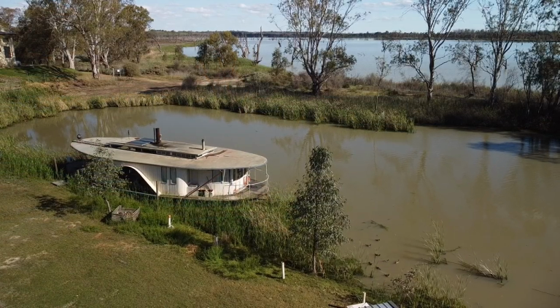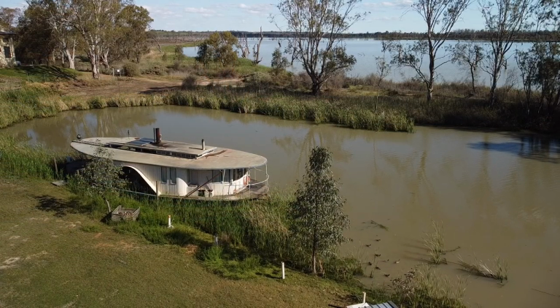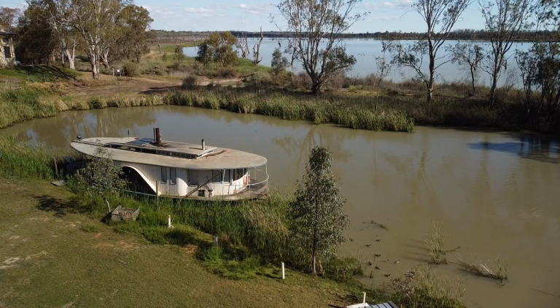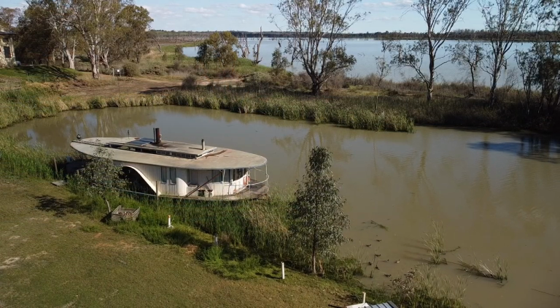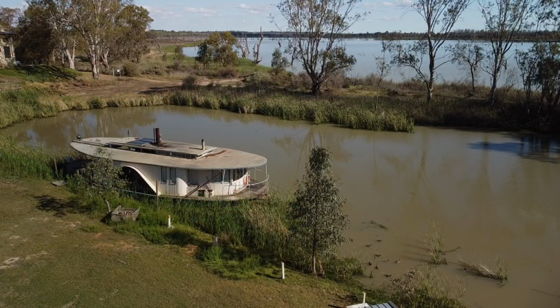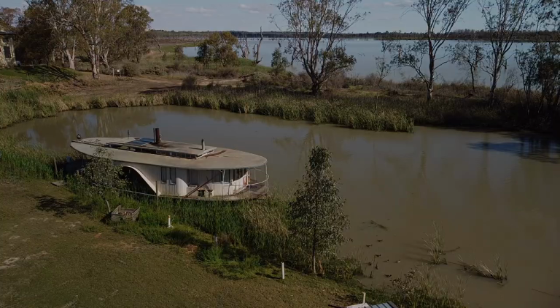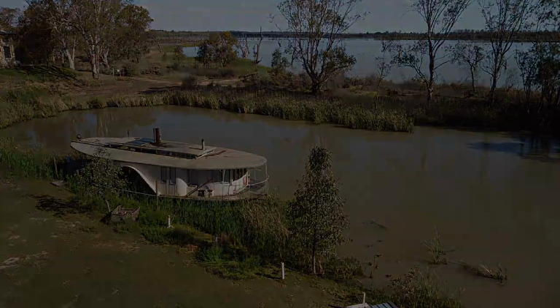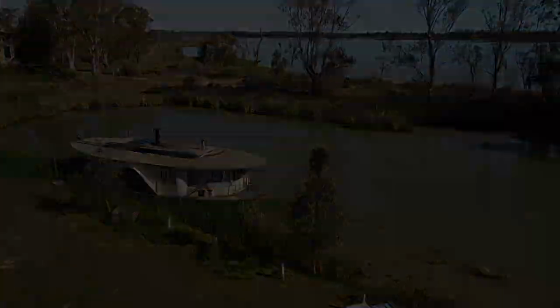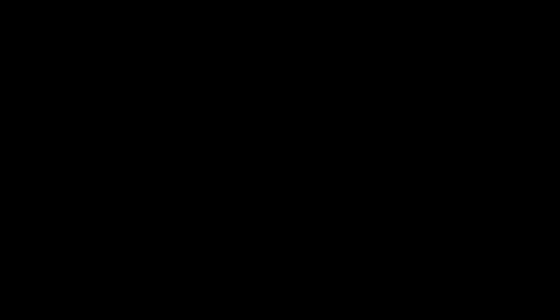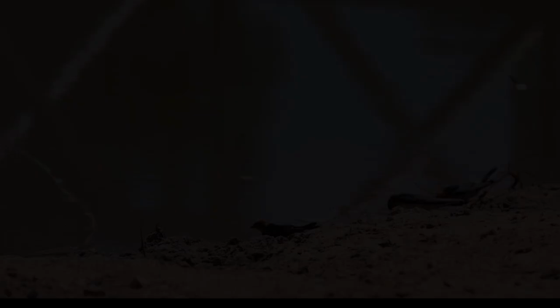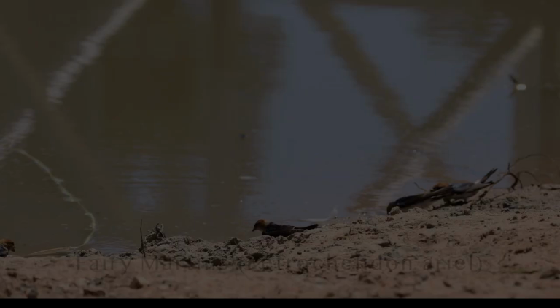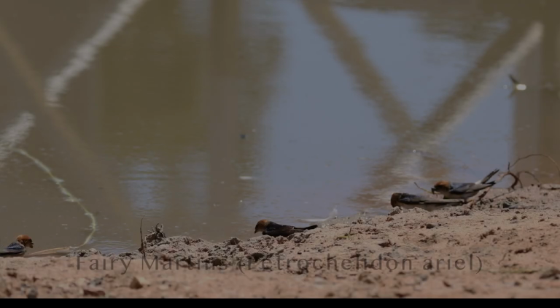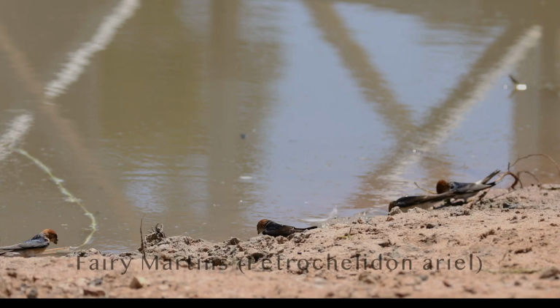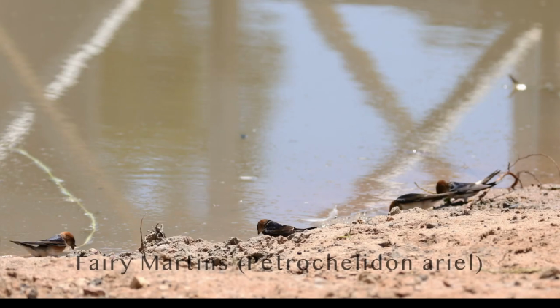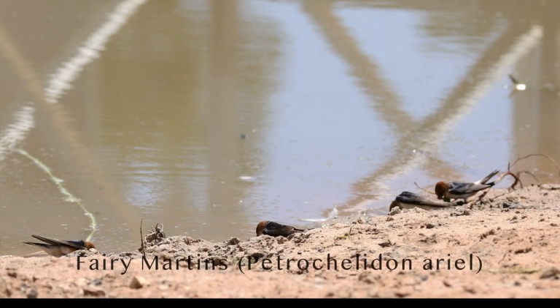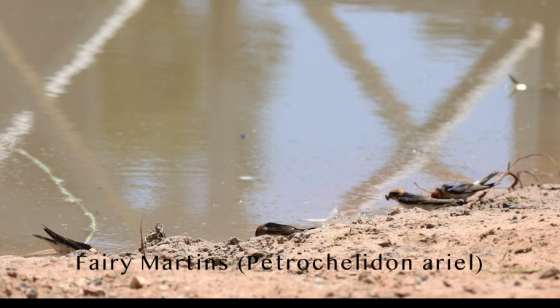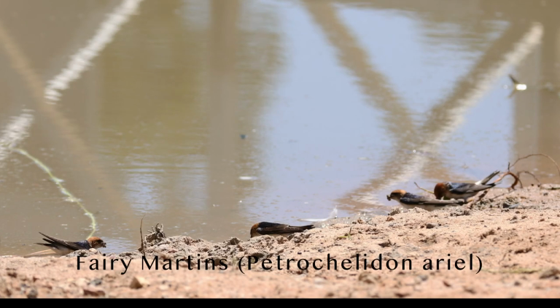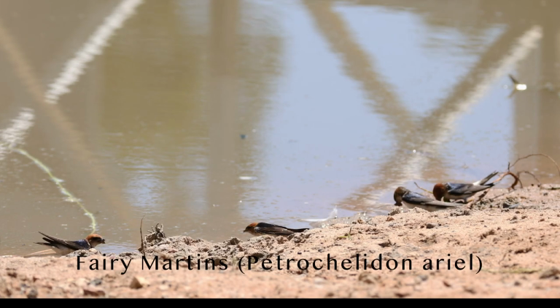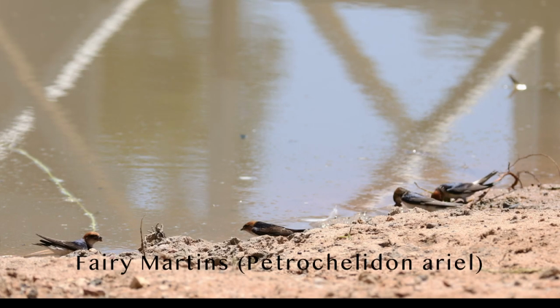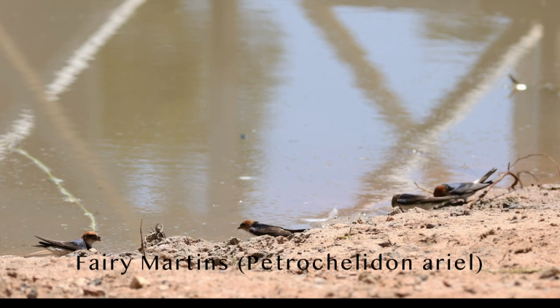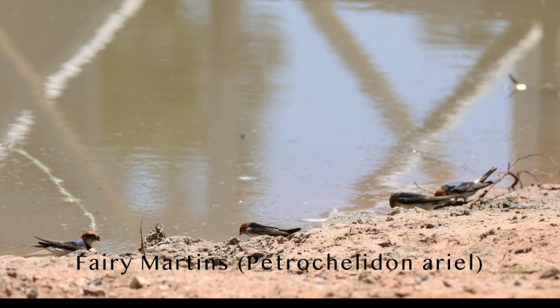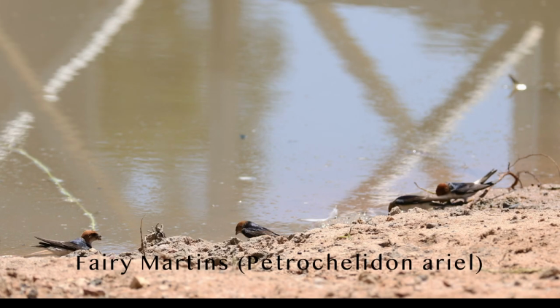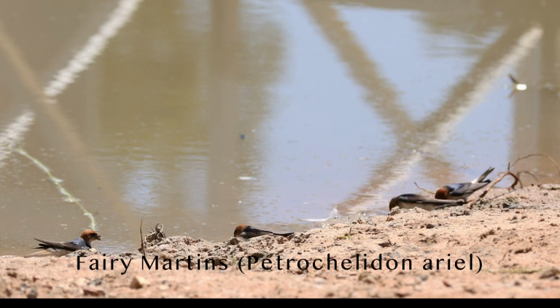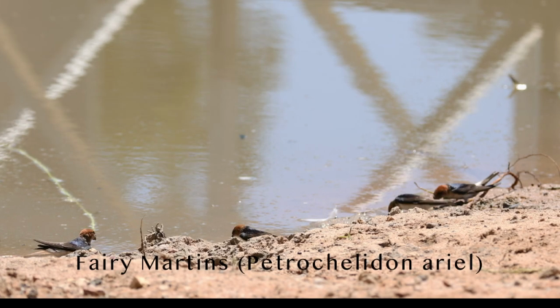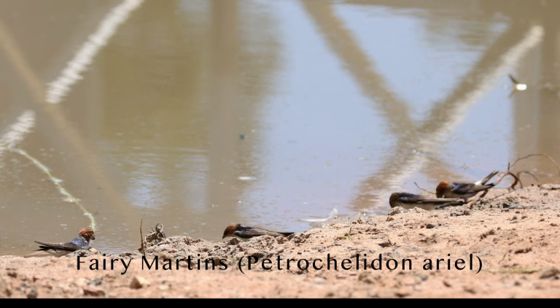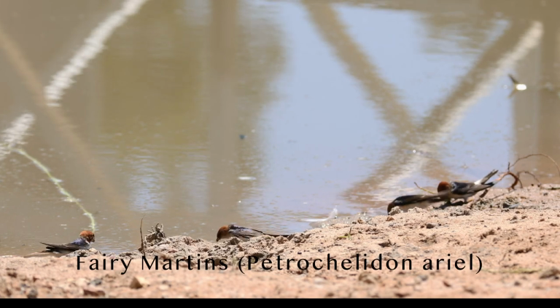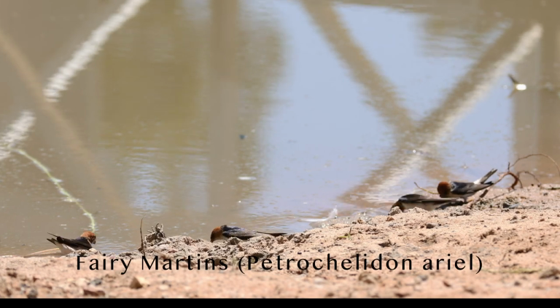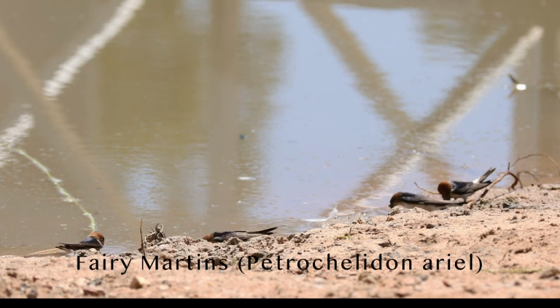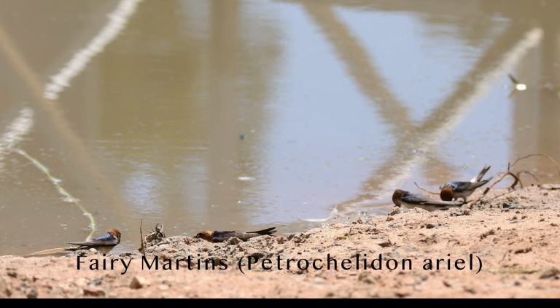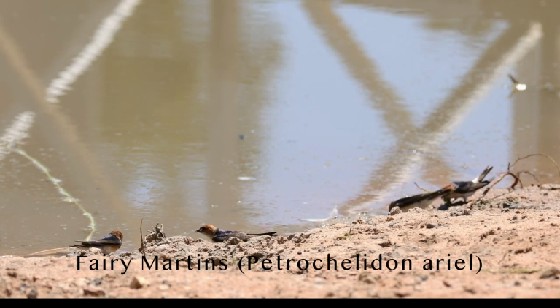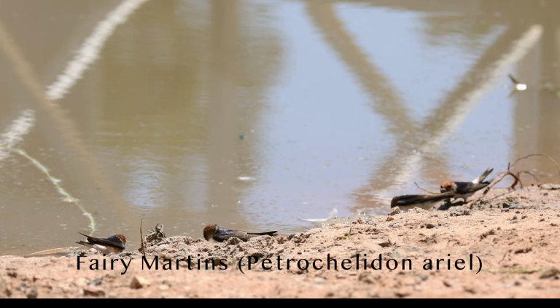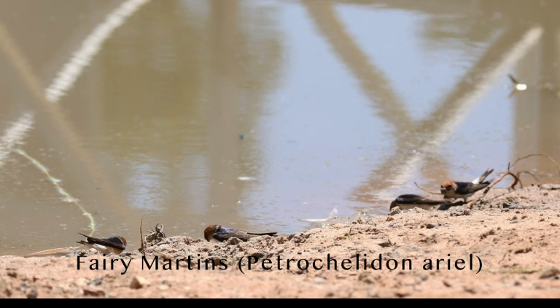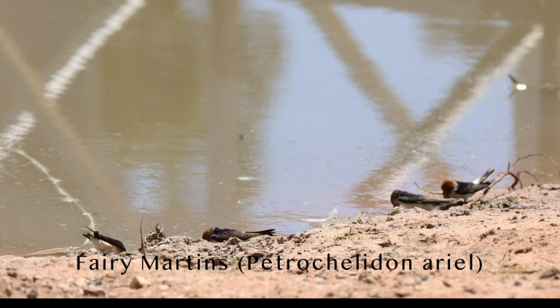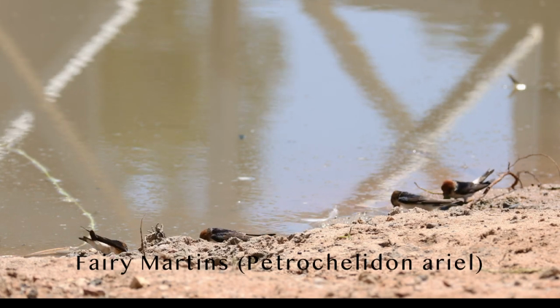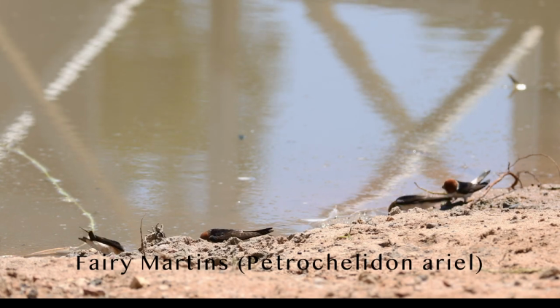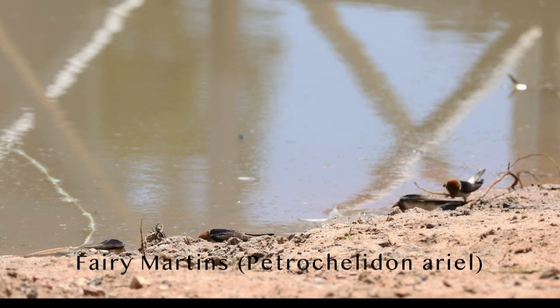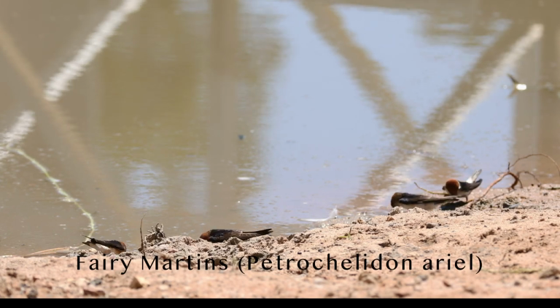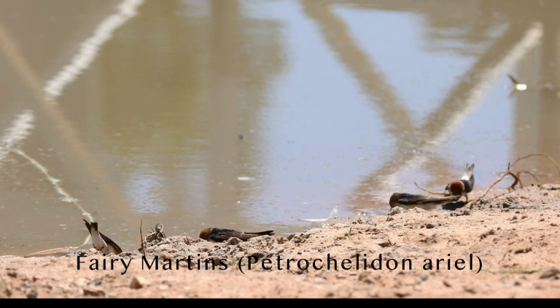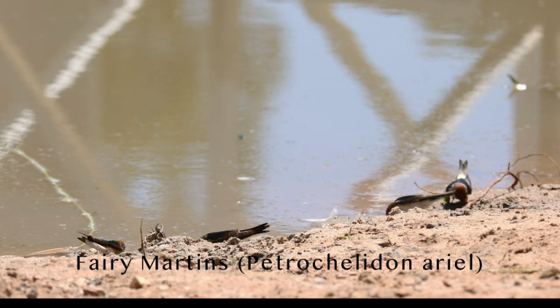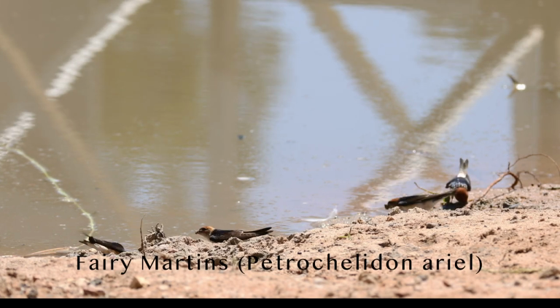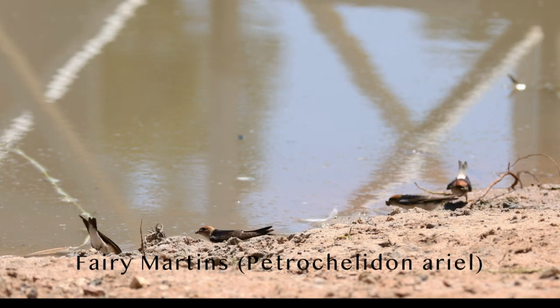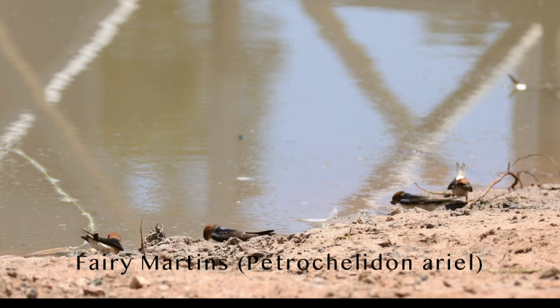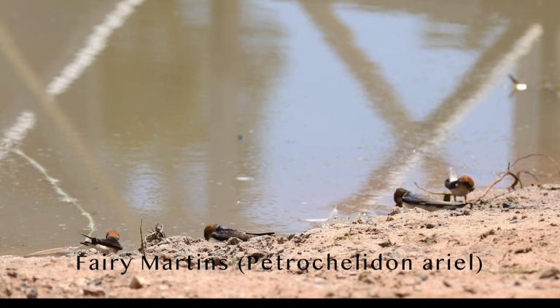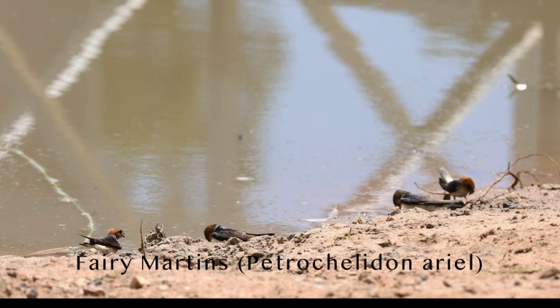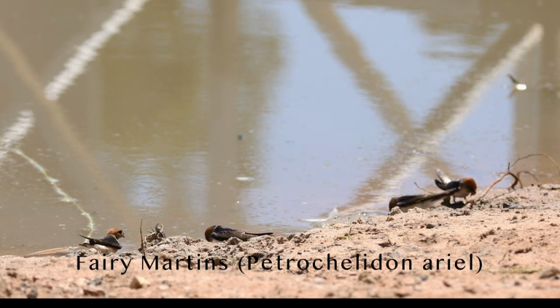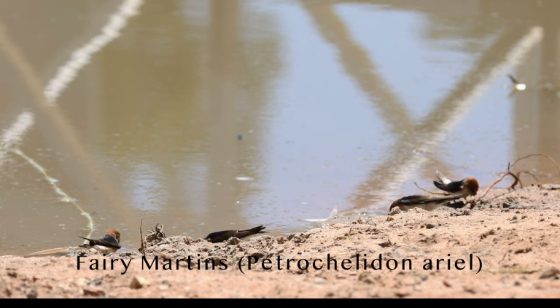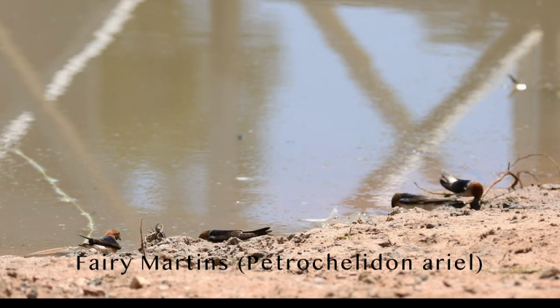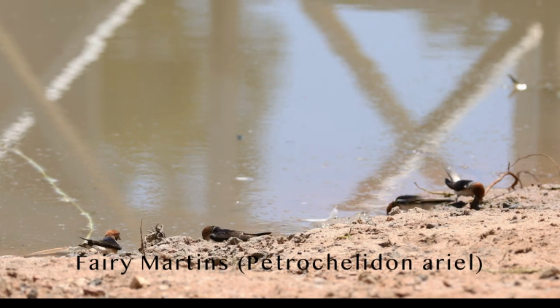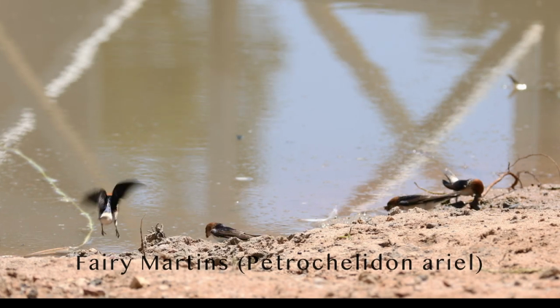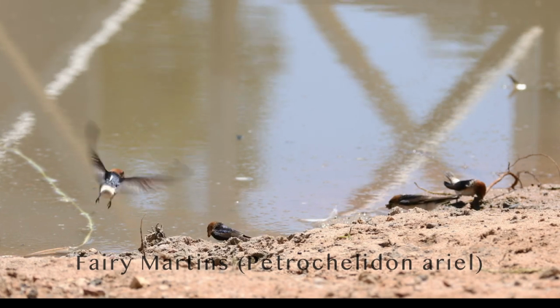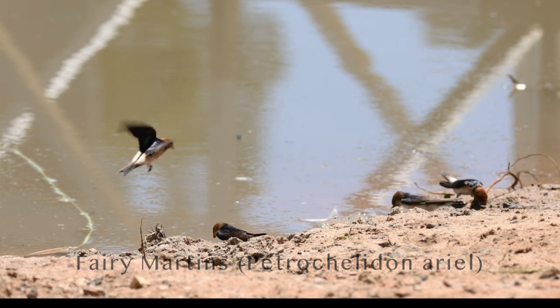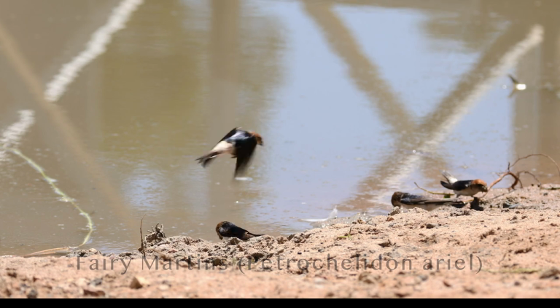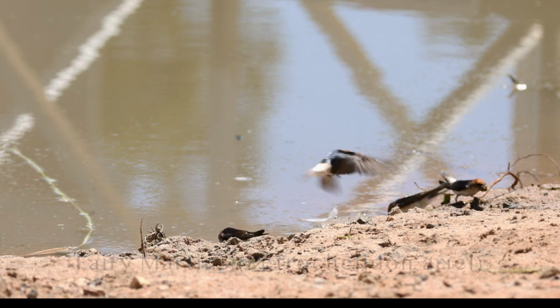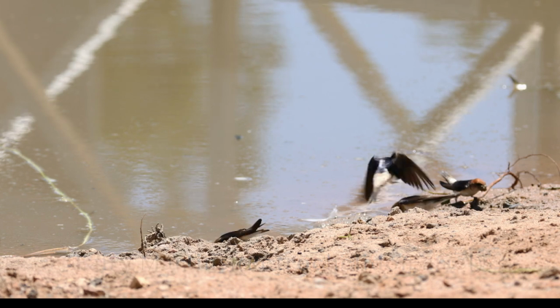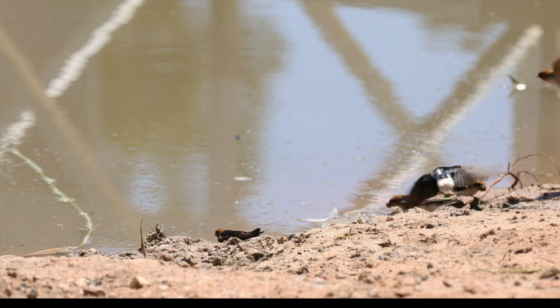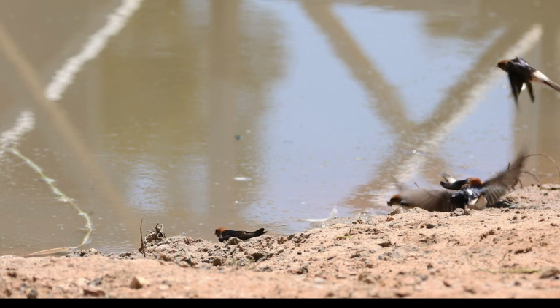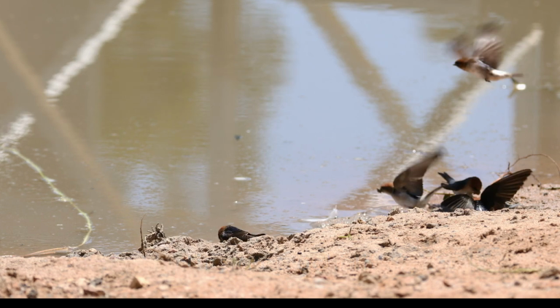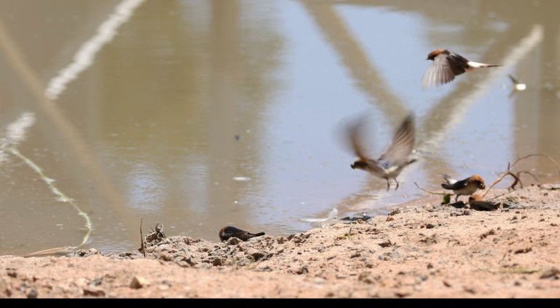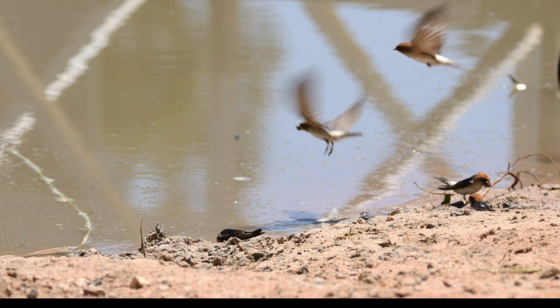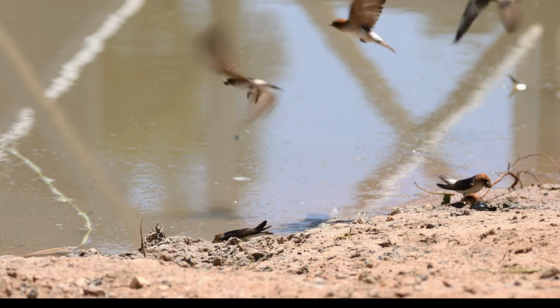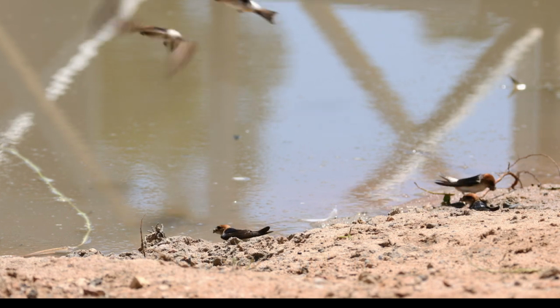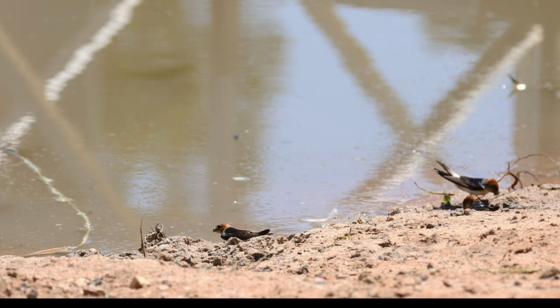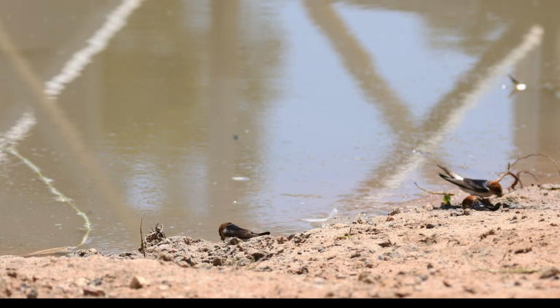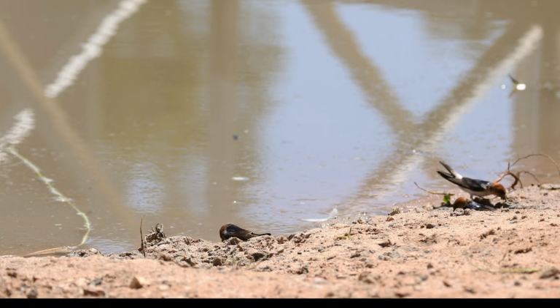Fairy Martins were busy collecting mud from the banks of the lagoon to build their nests.